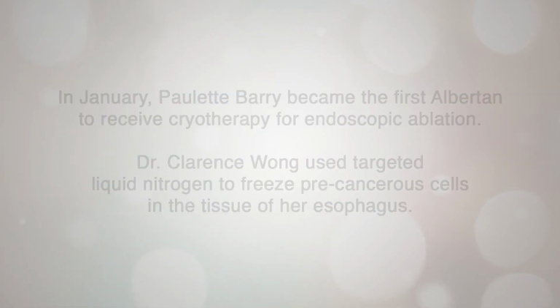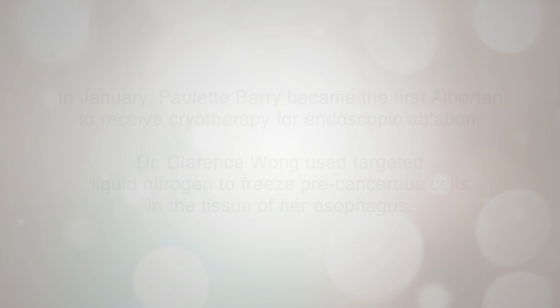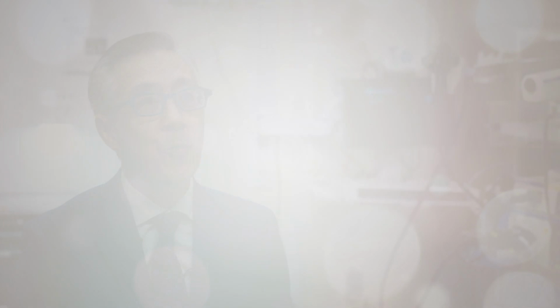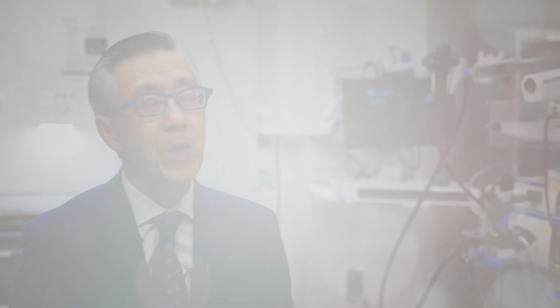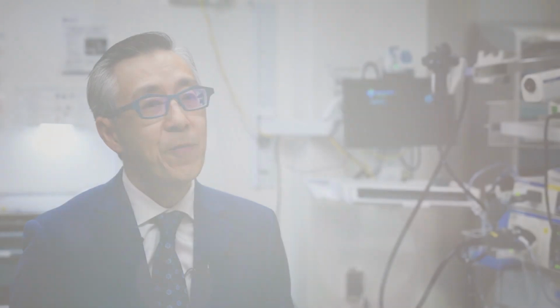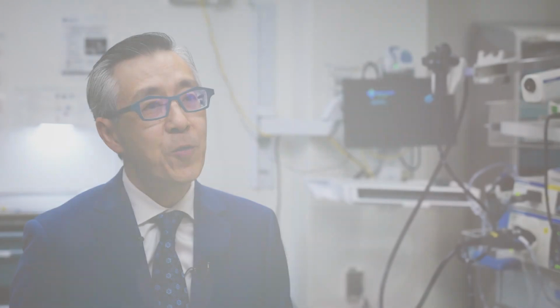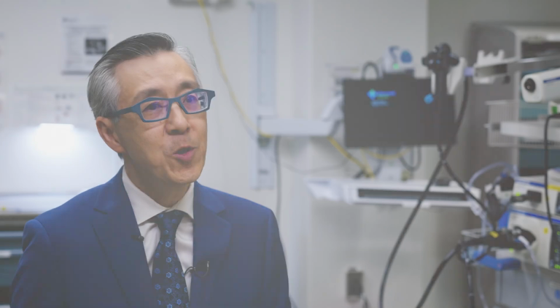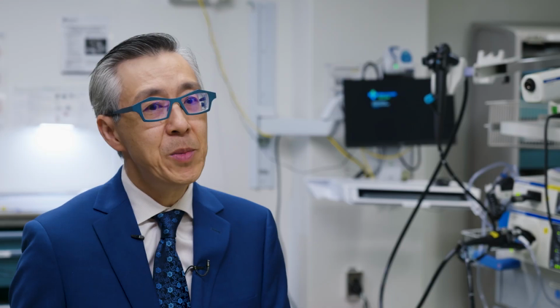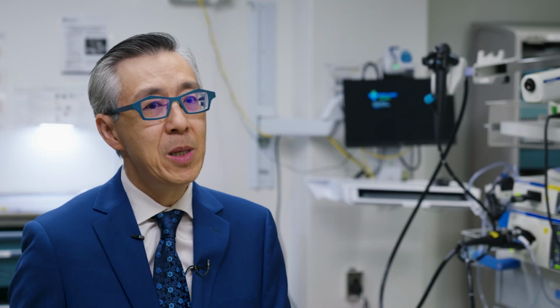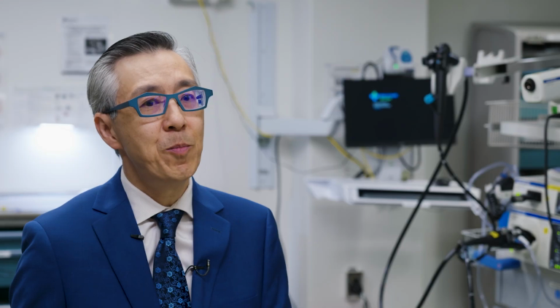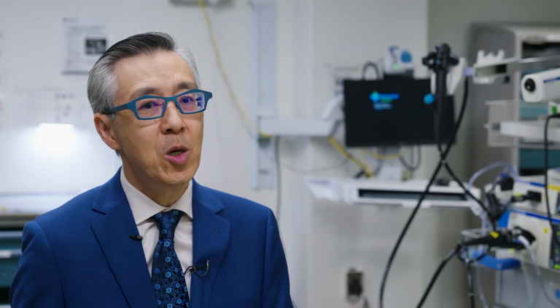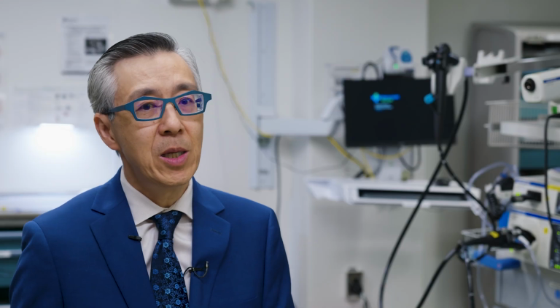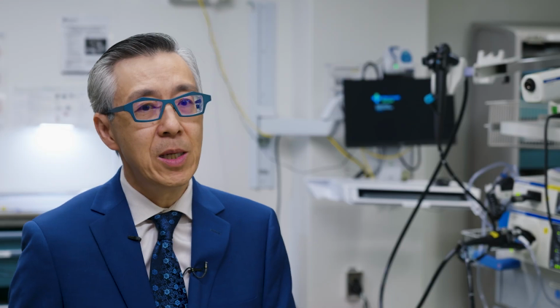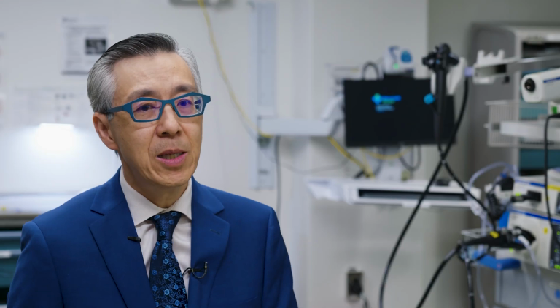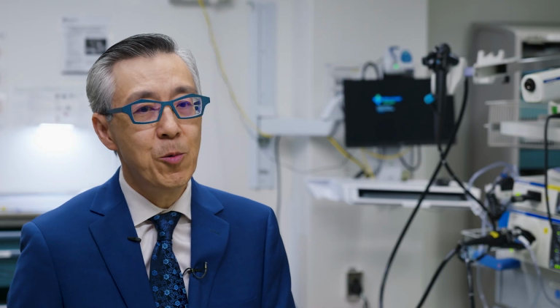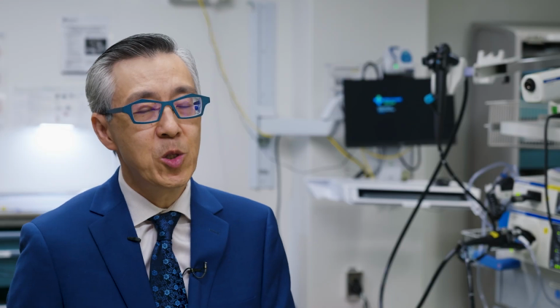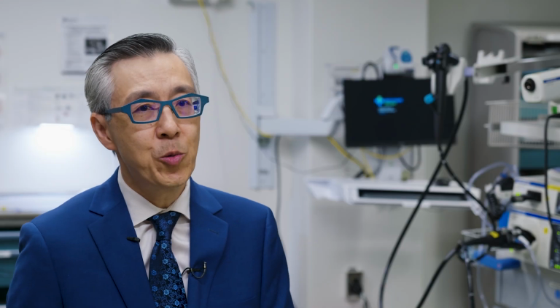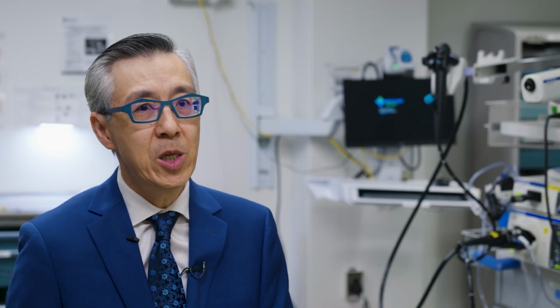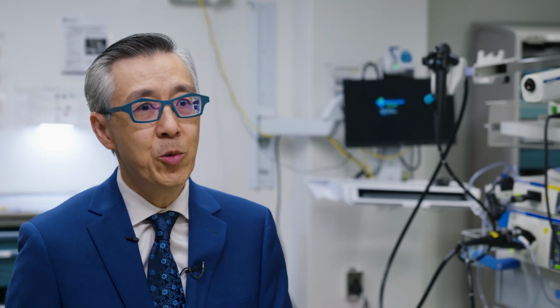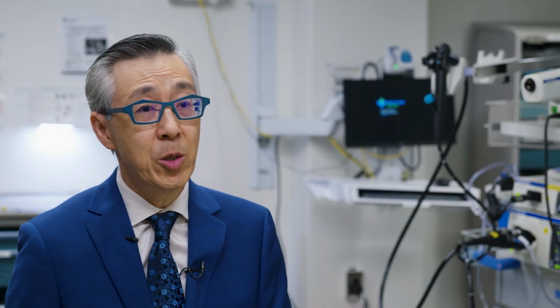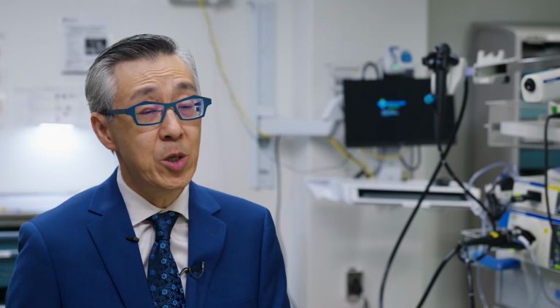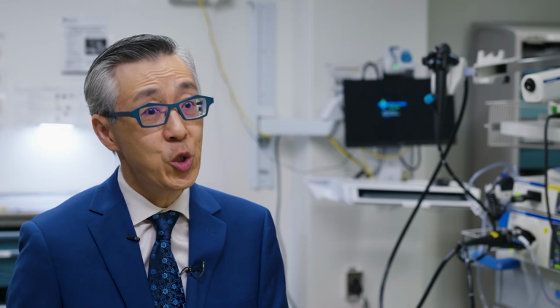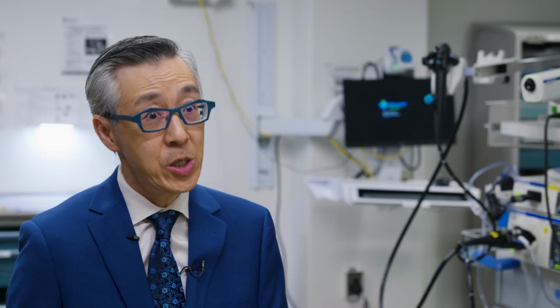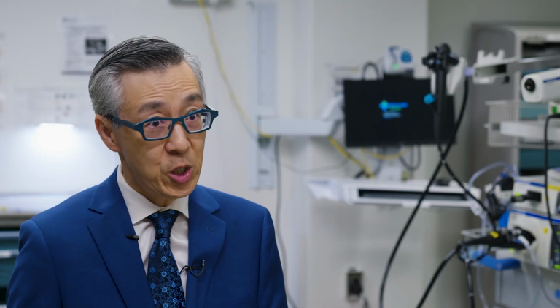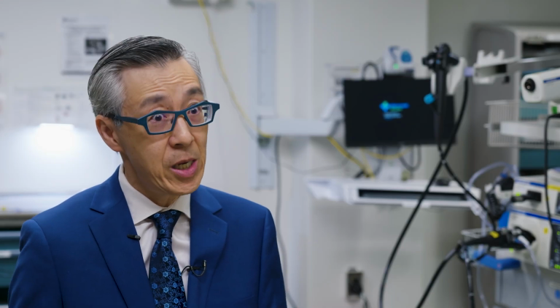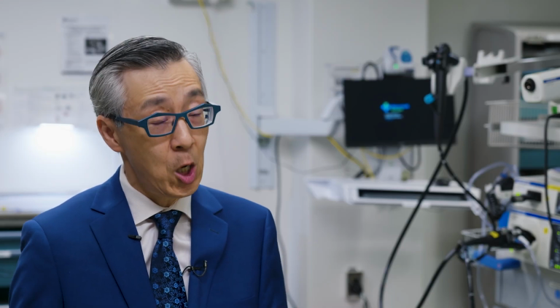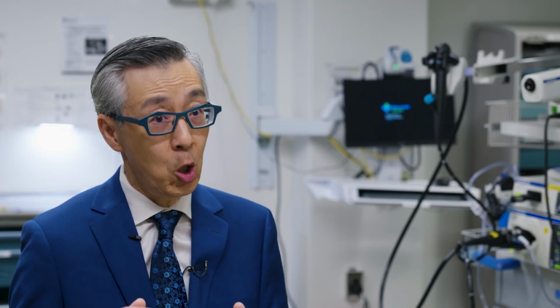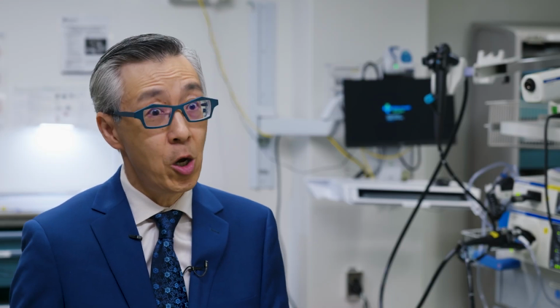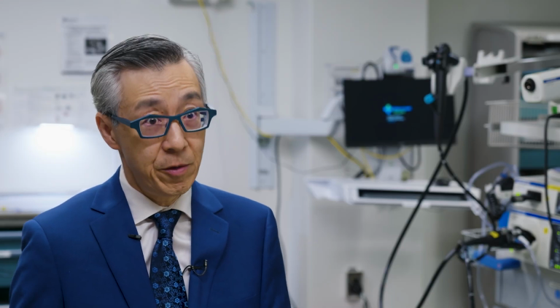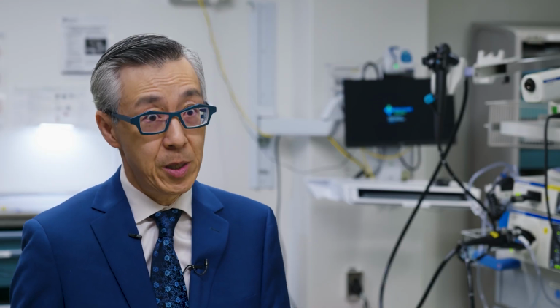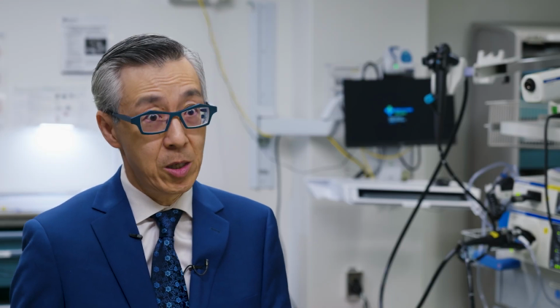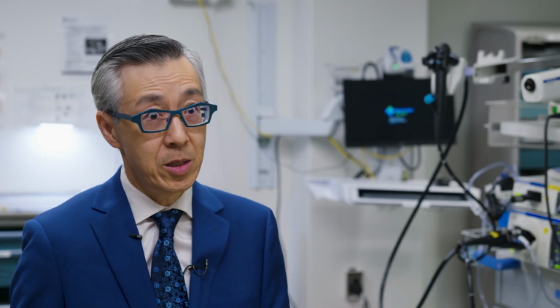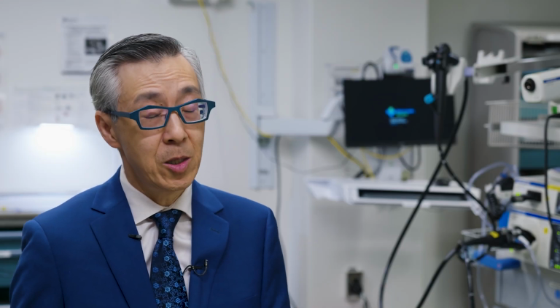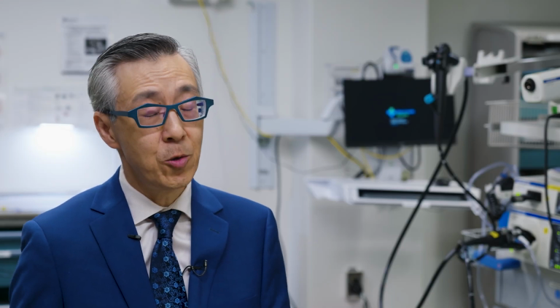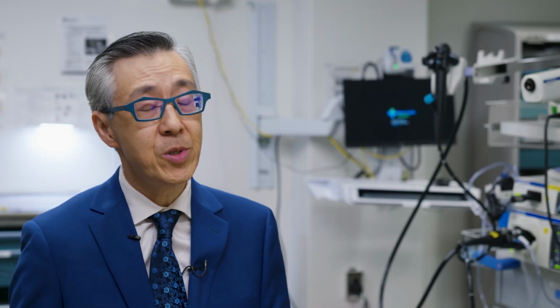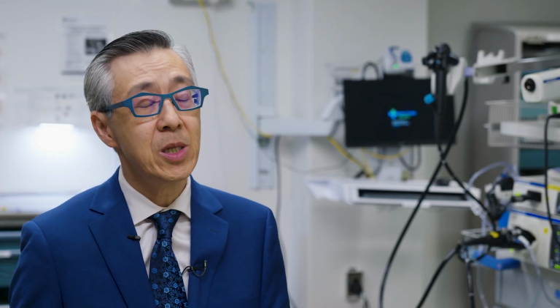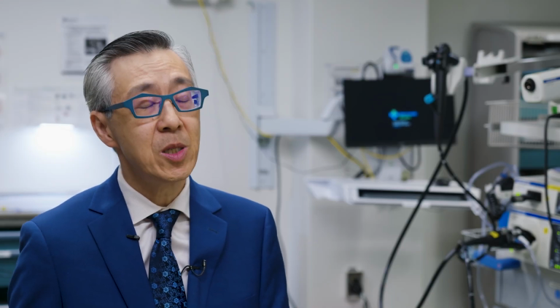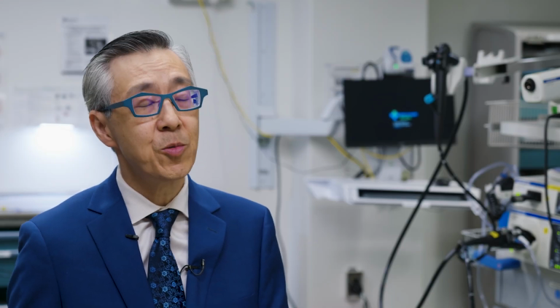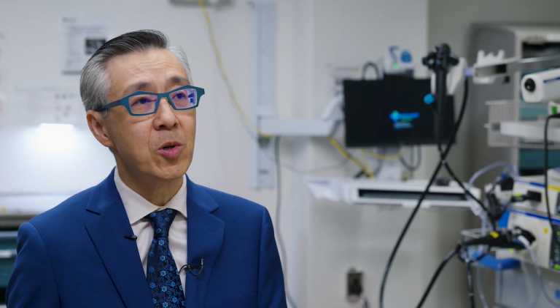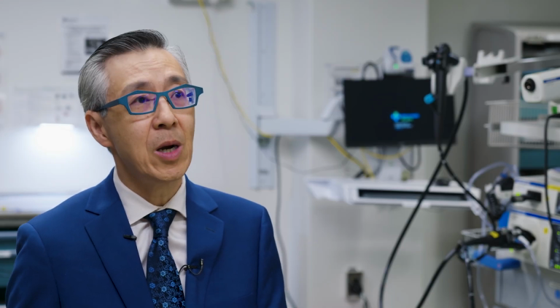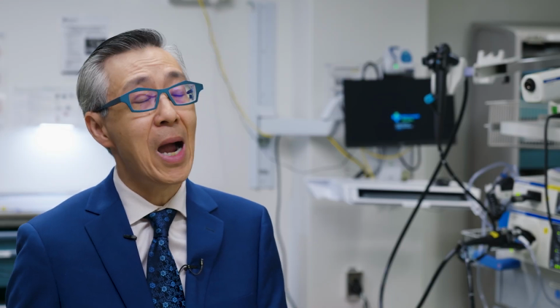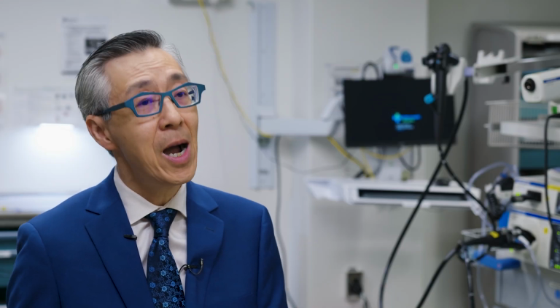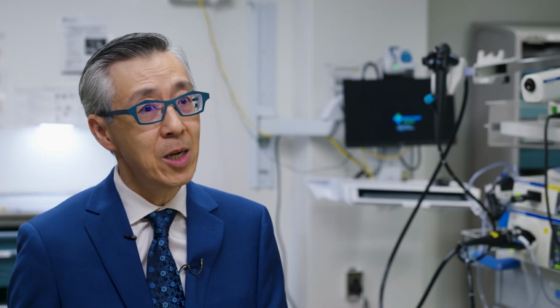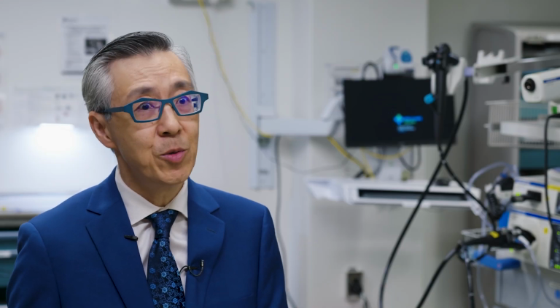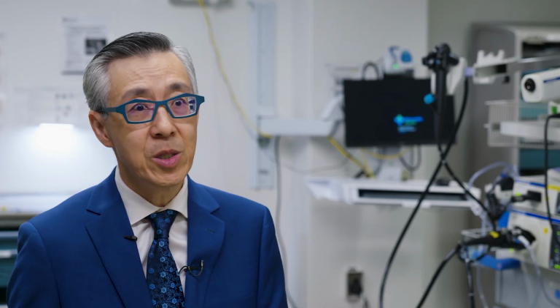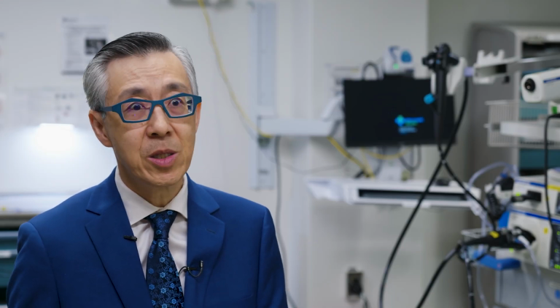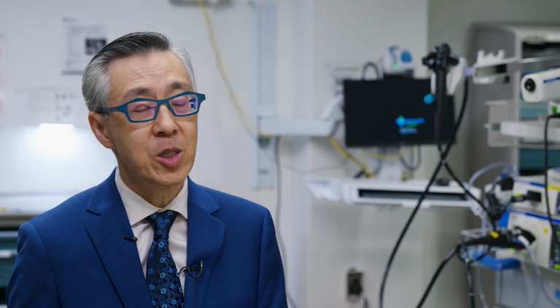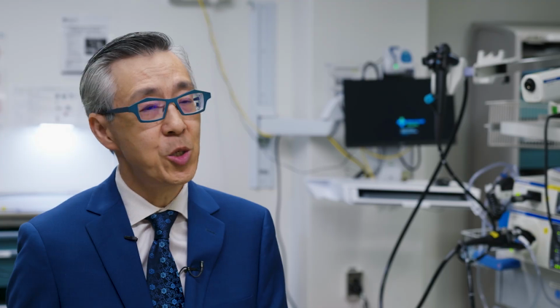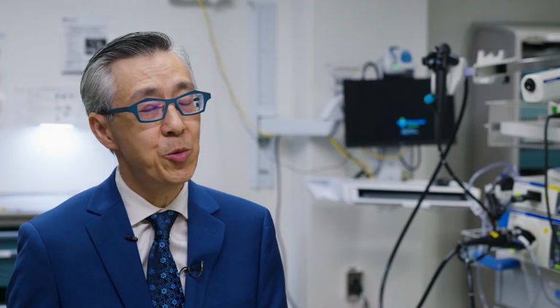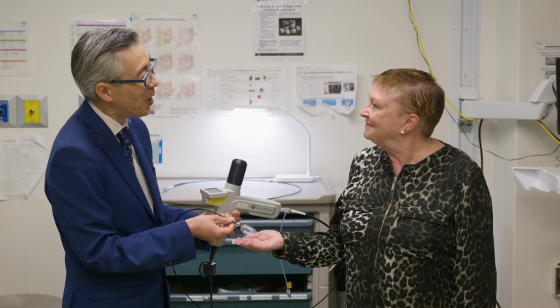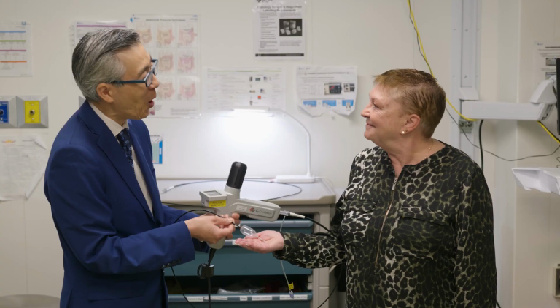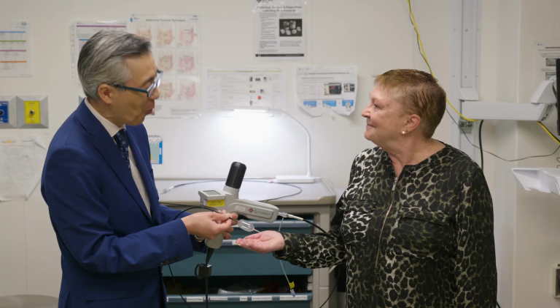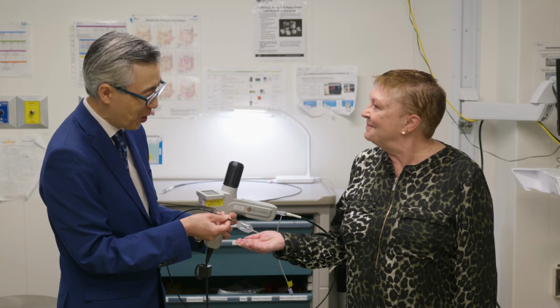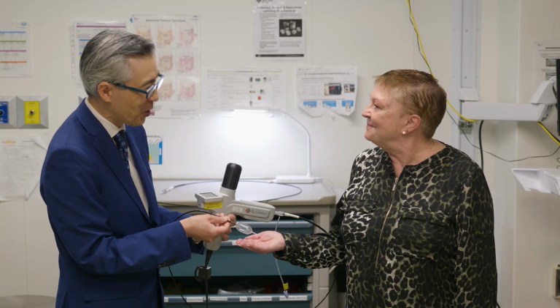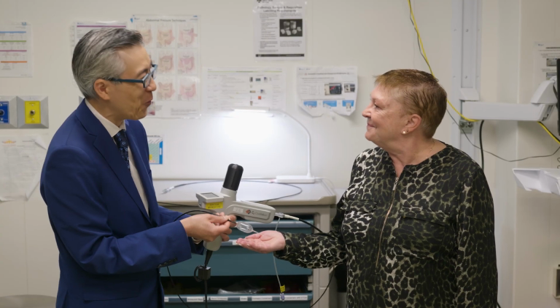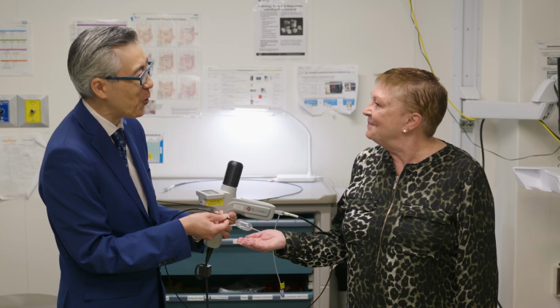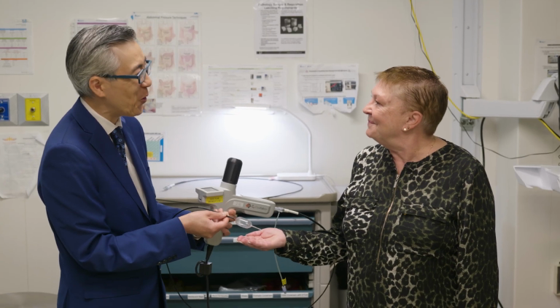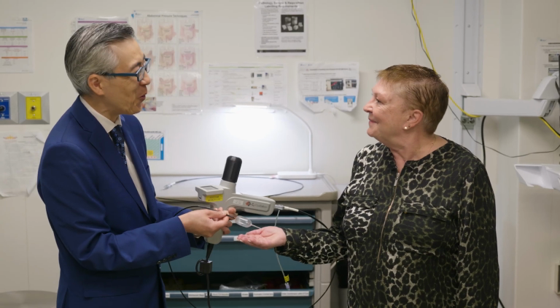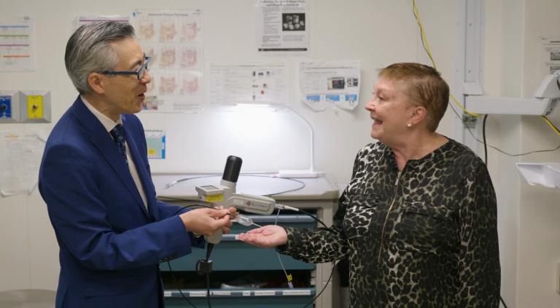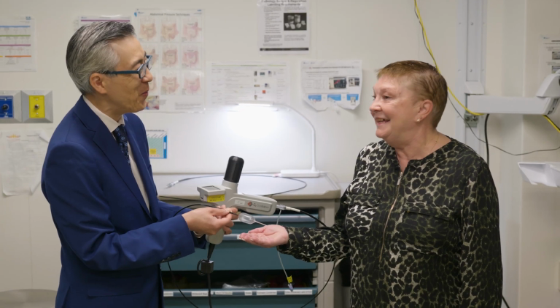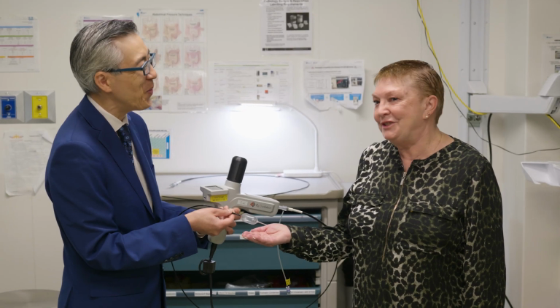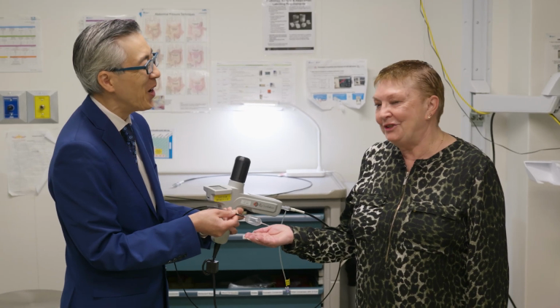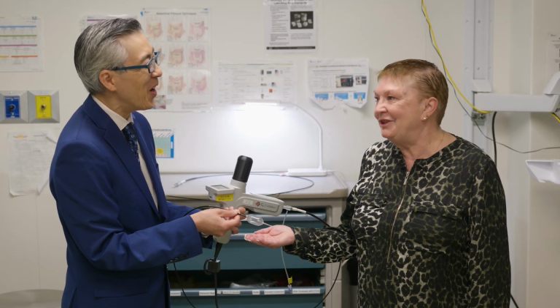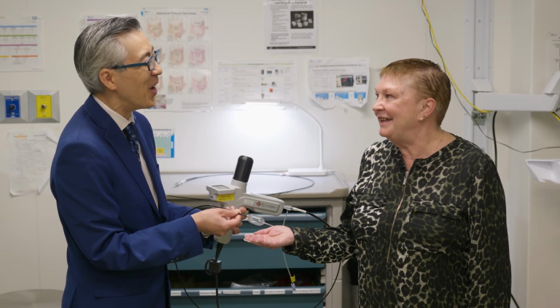When I first met Paulette — that was 2021 — she actually had a lot of Barrett's and those cells were high risk. She was at the last step before cancer.